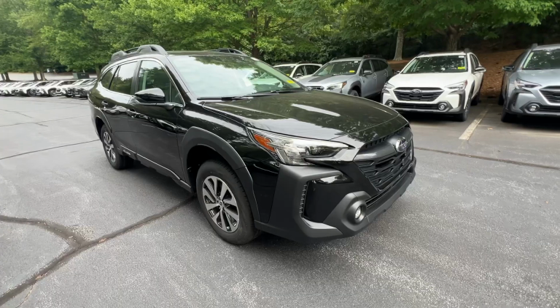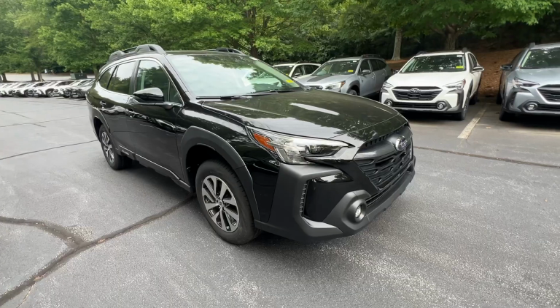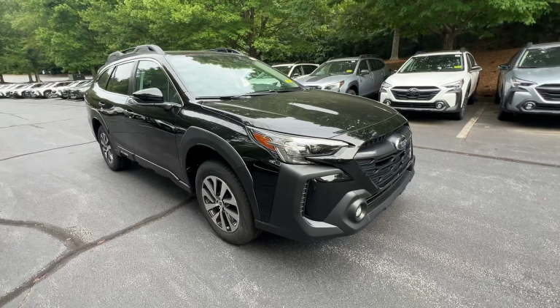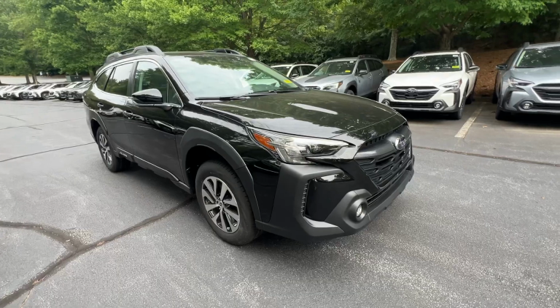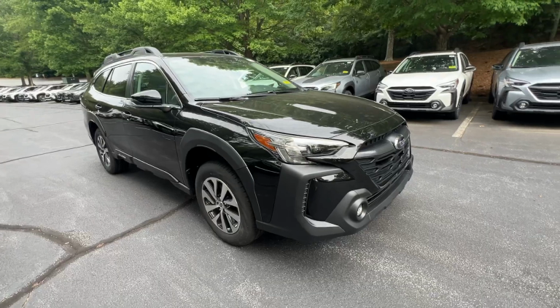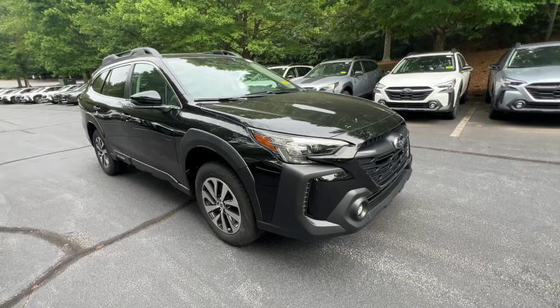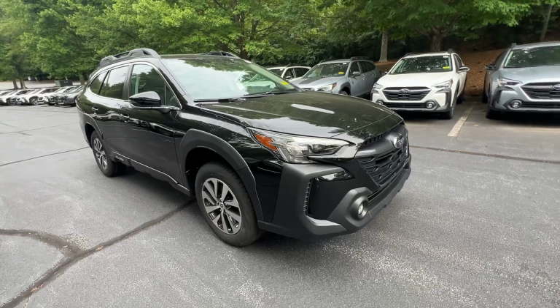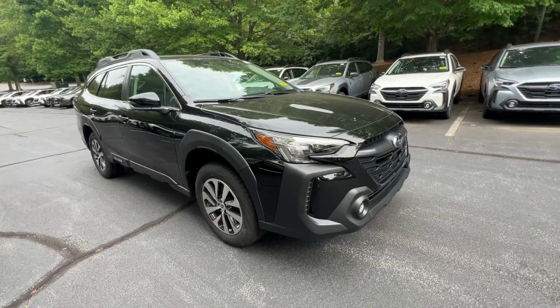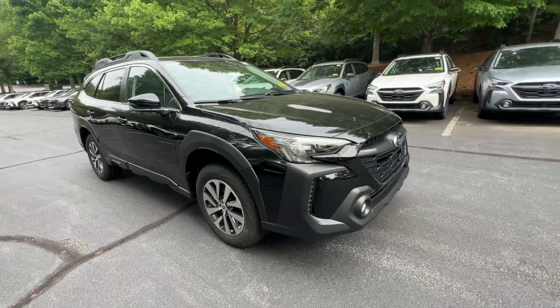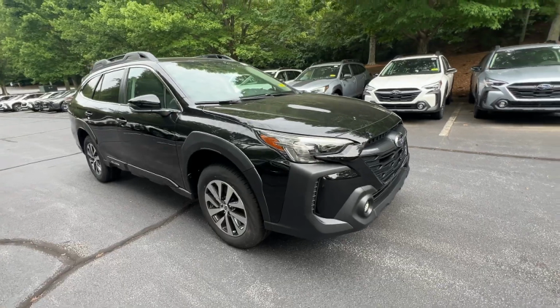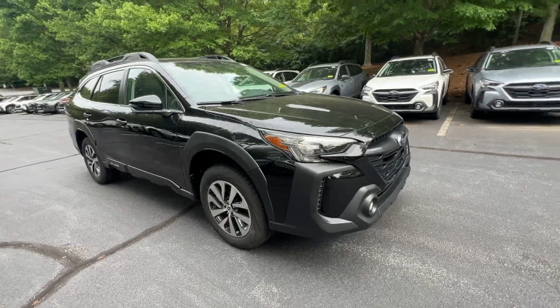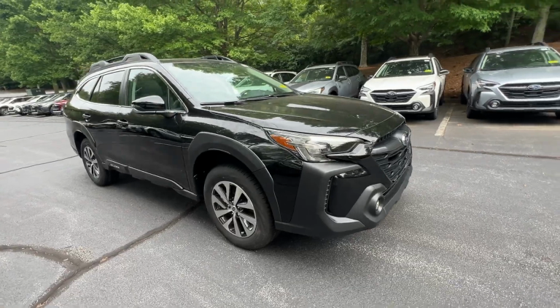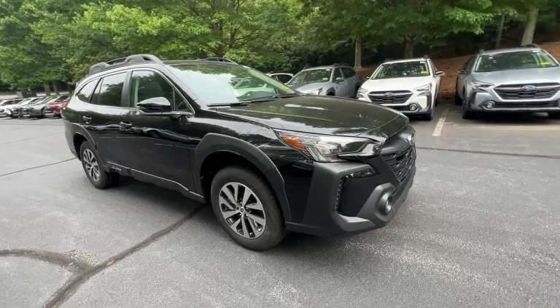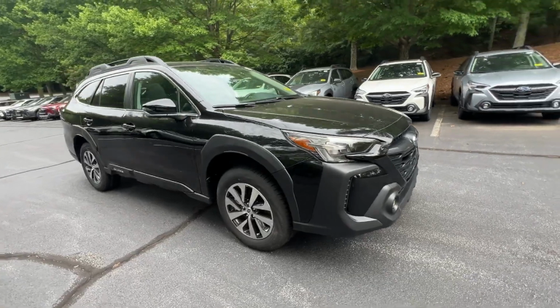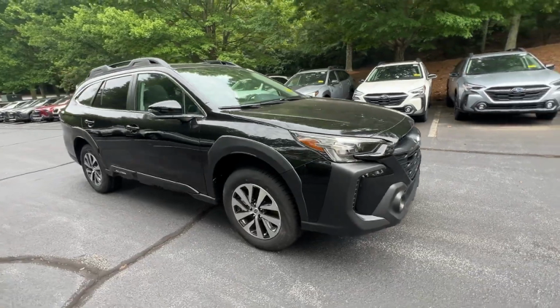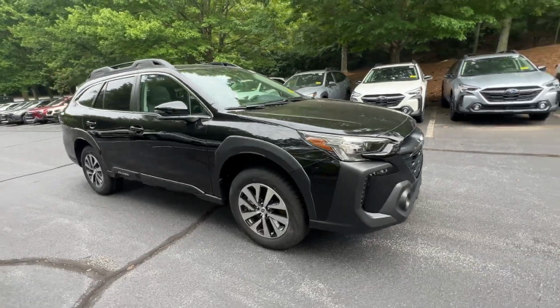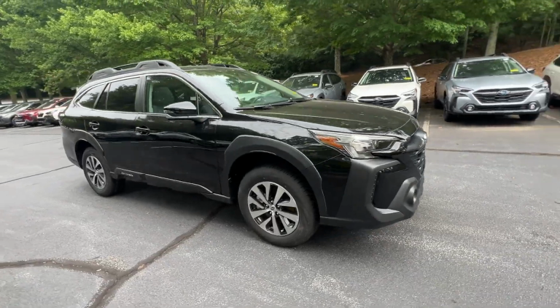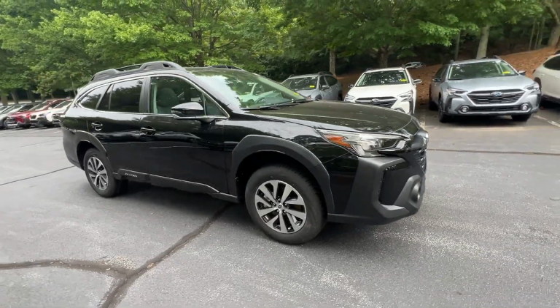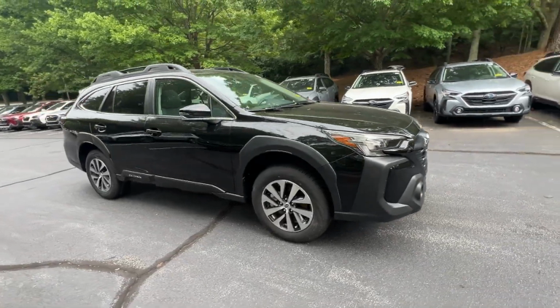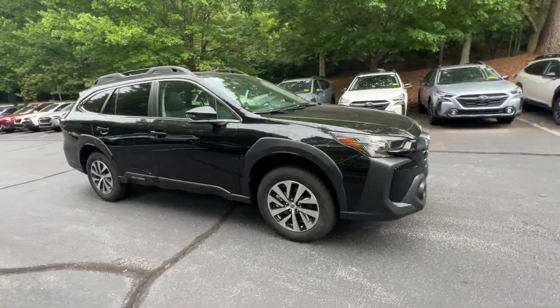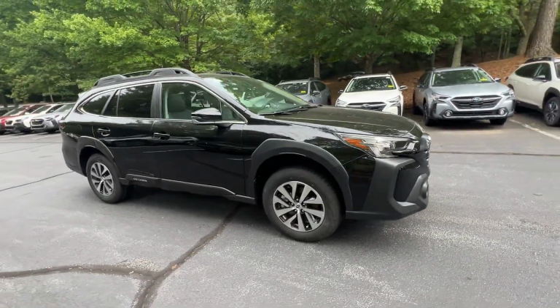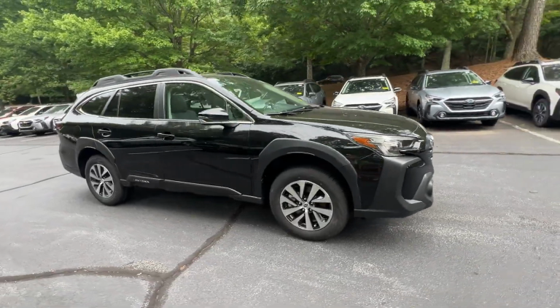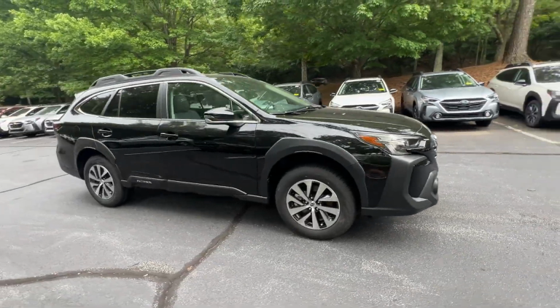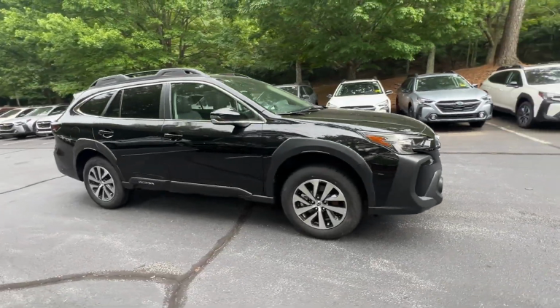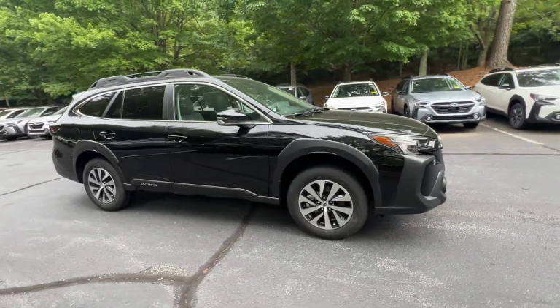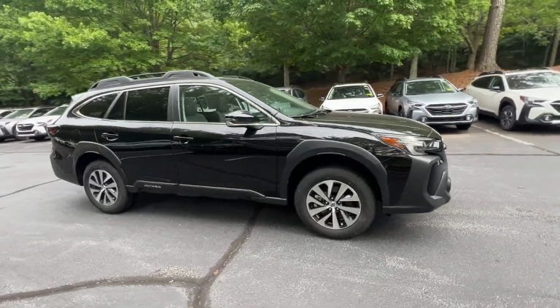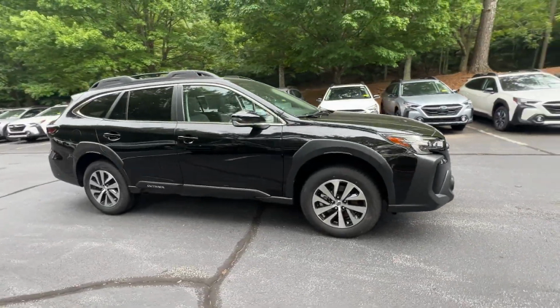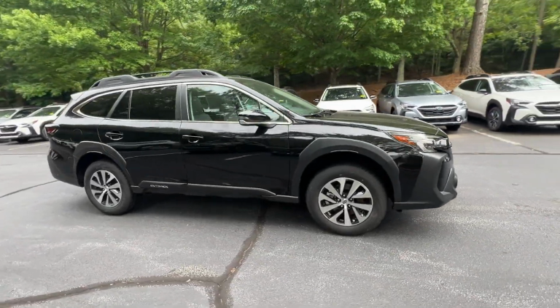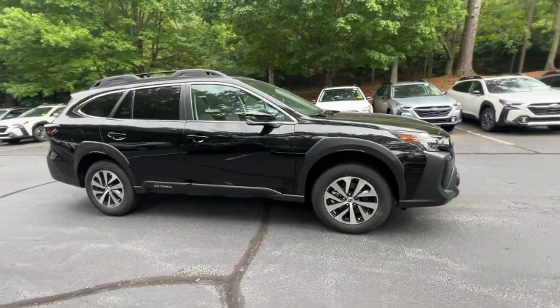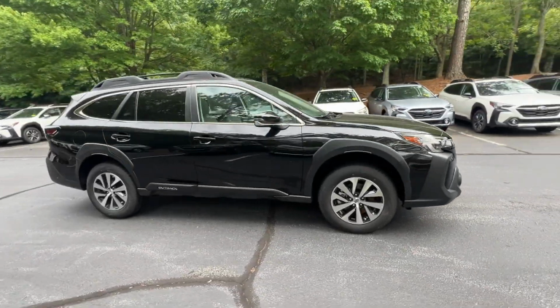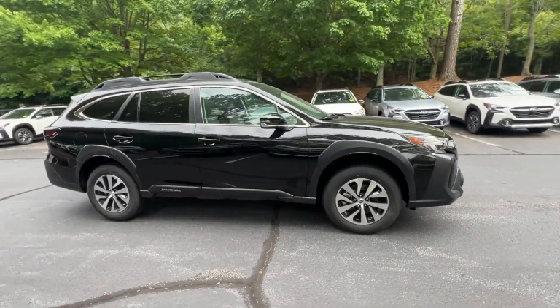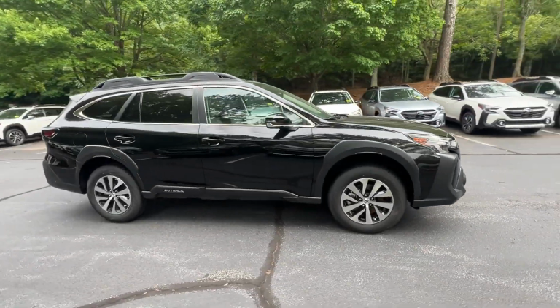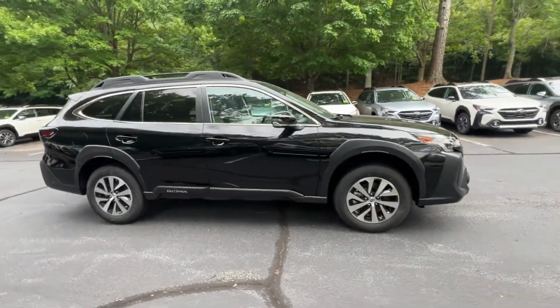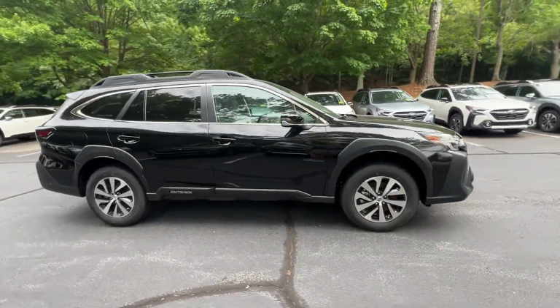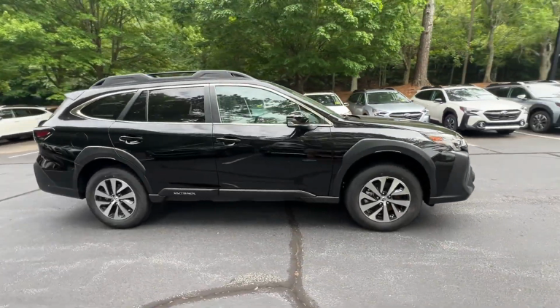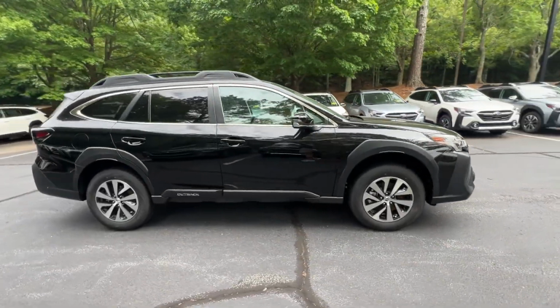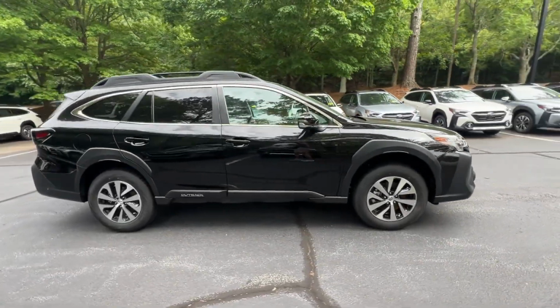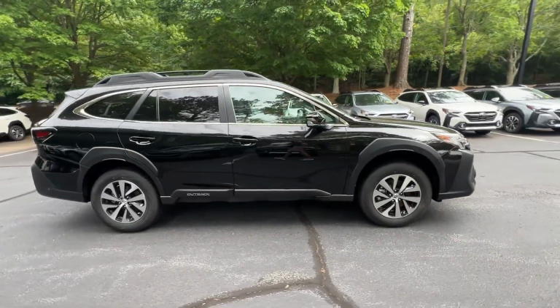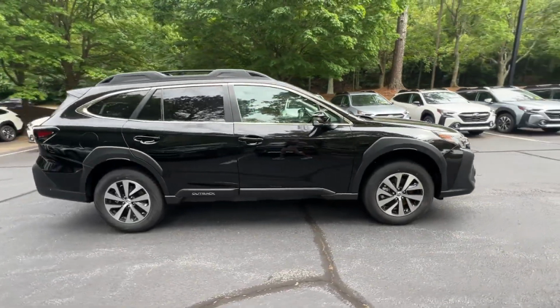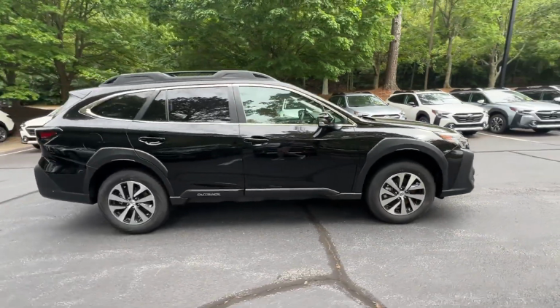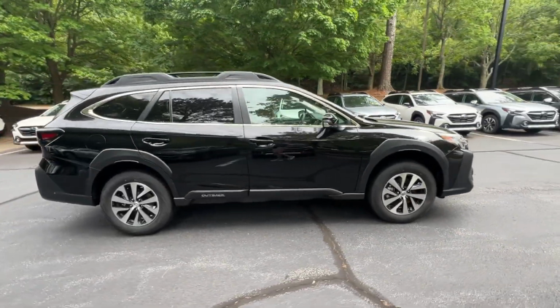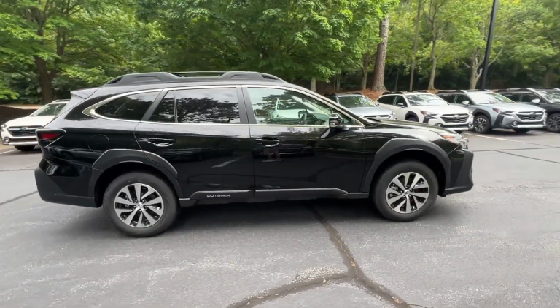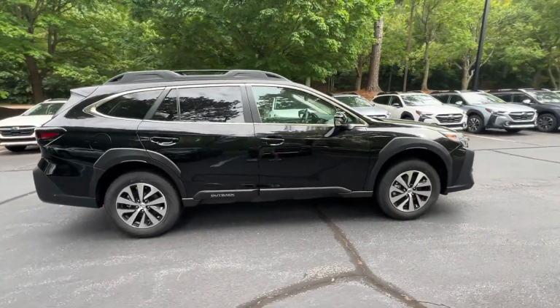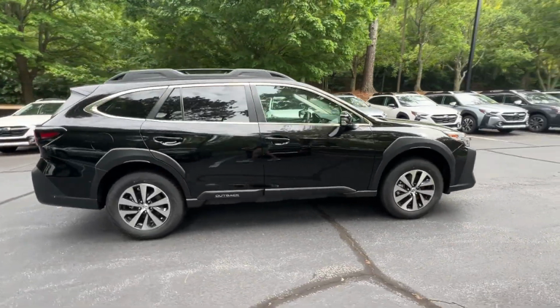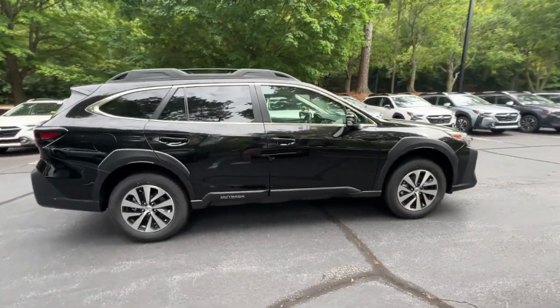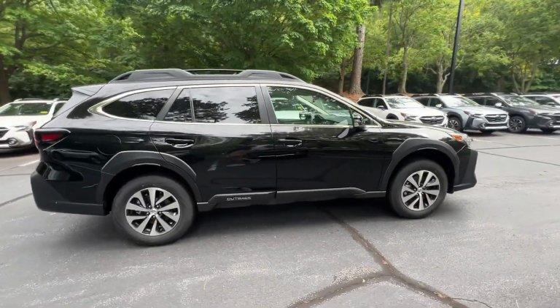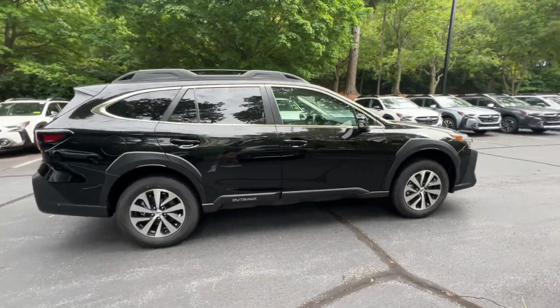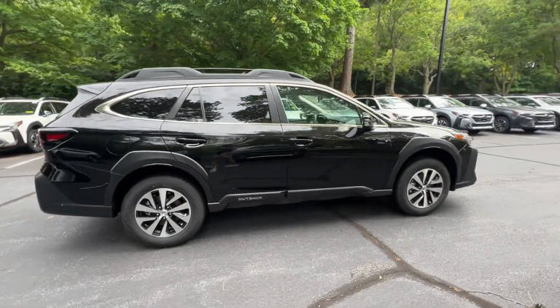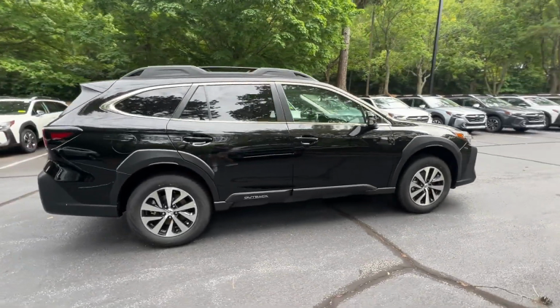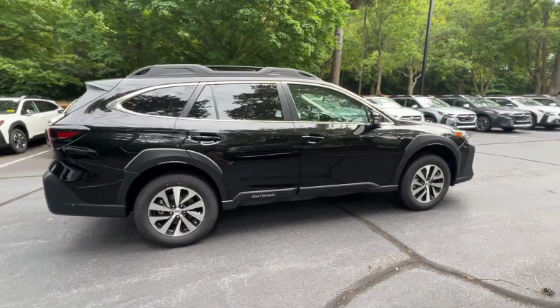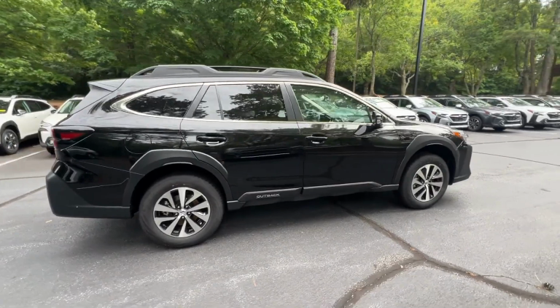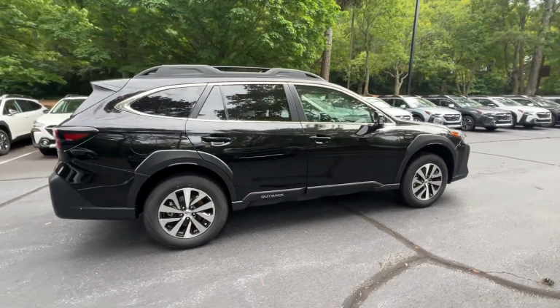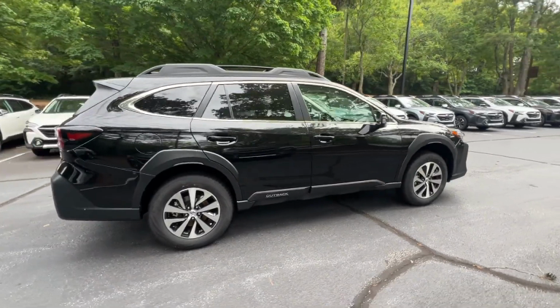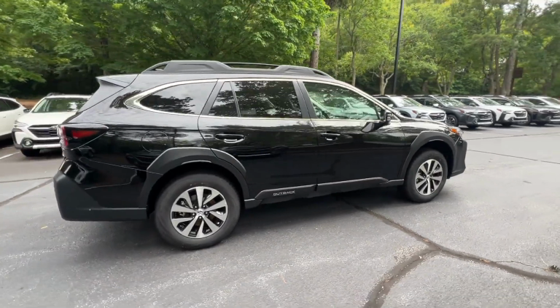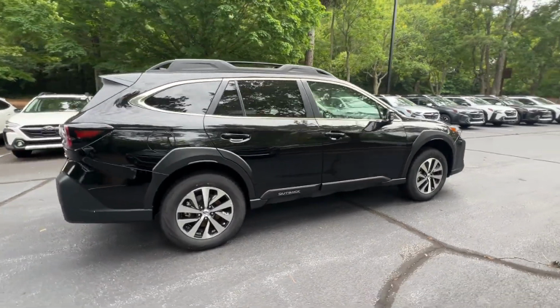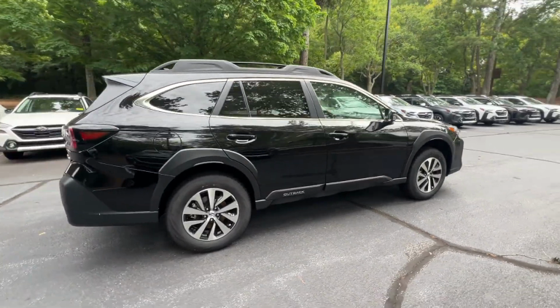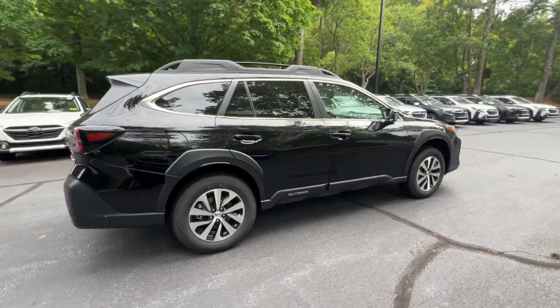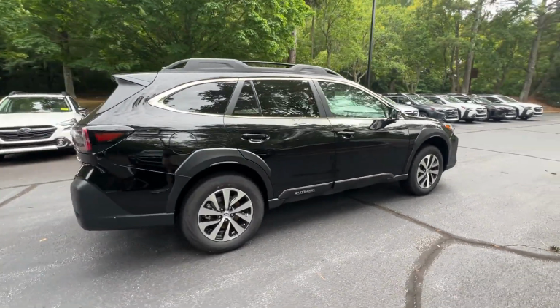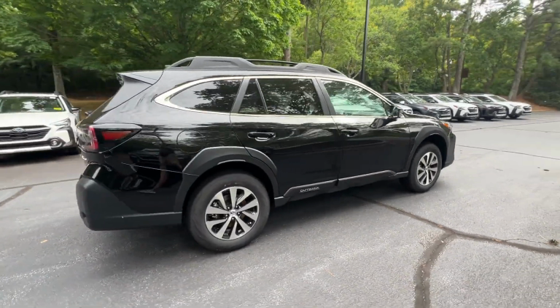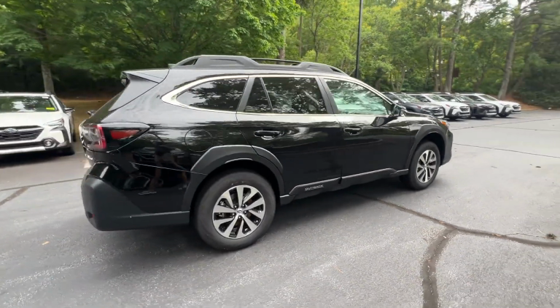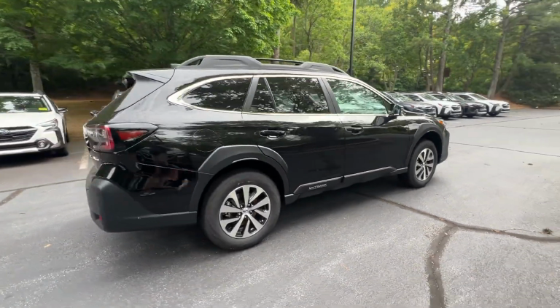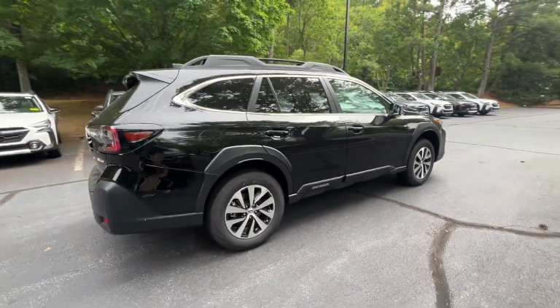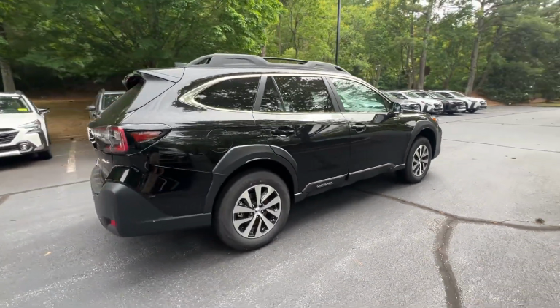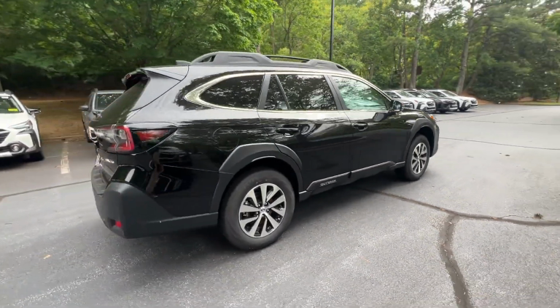2024 Subaru Outback. This SUV offers space as well as power and performance.